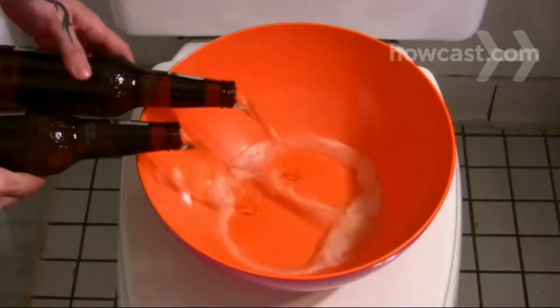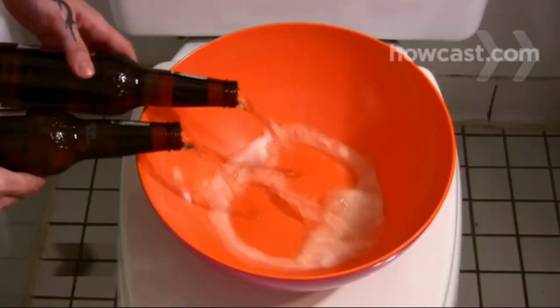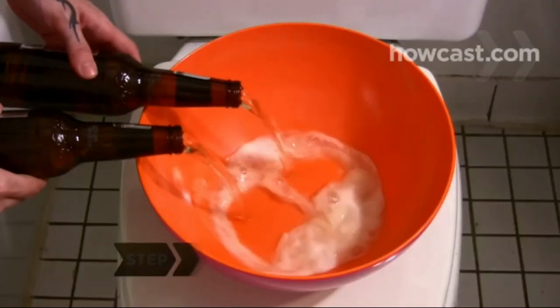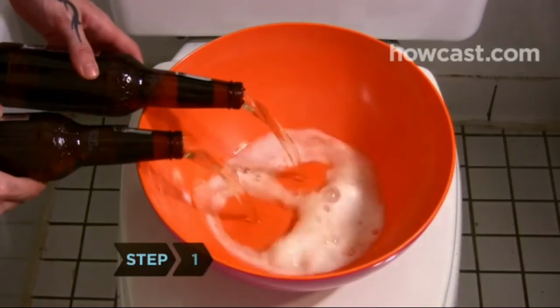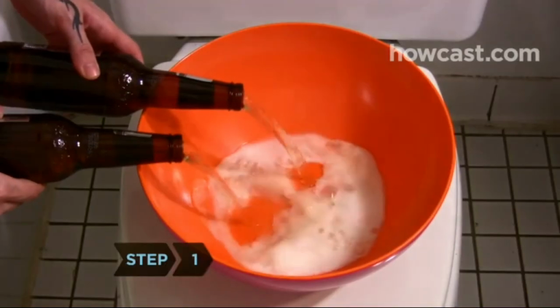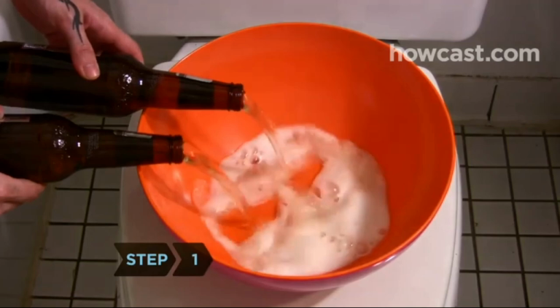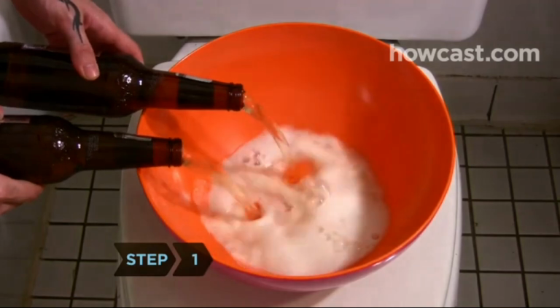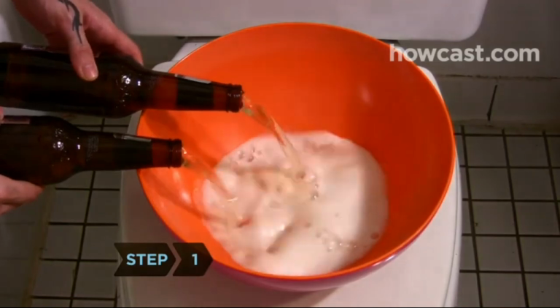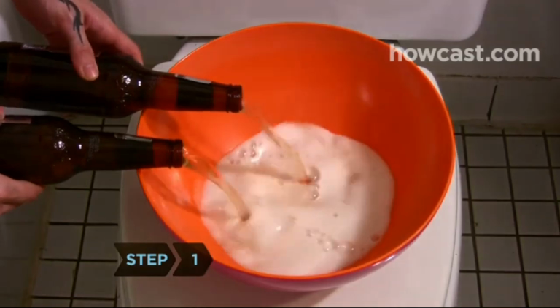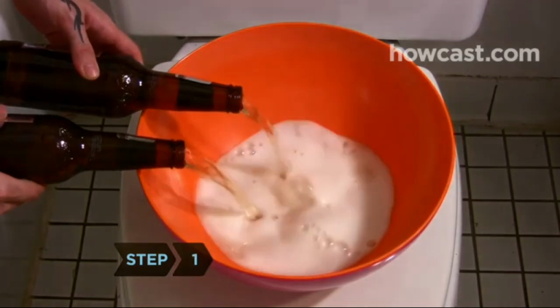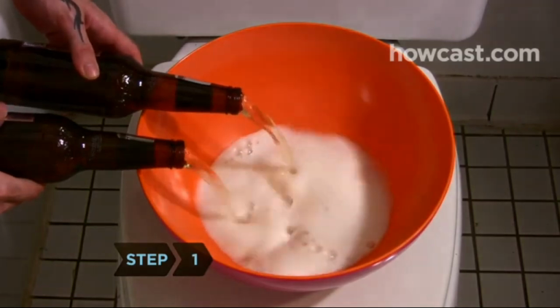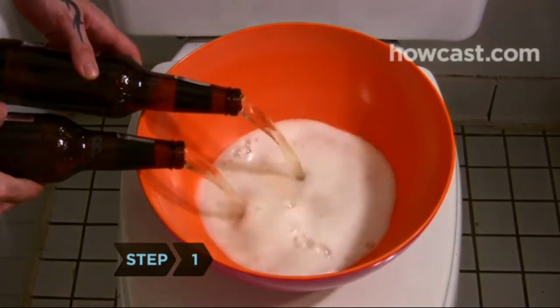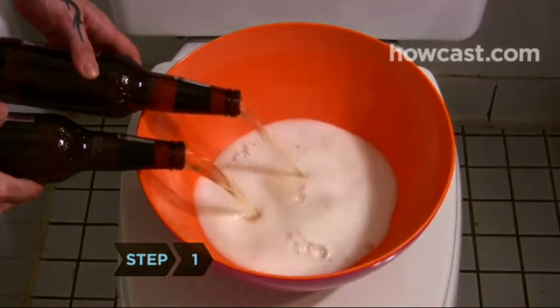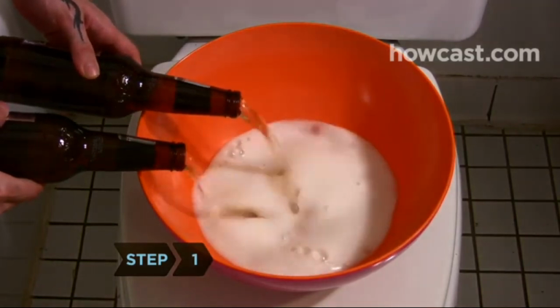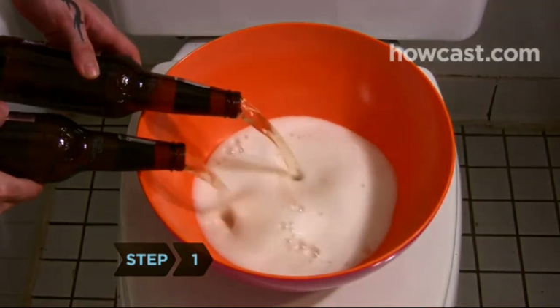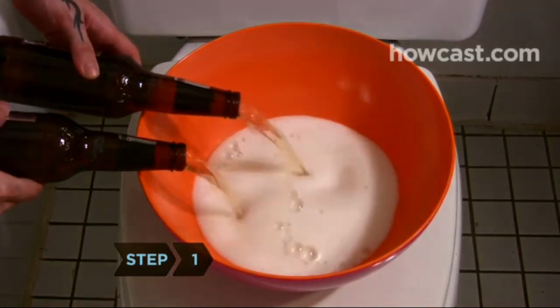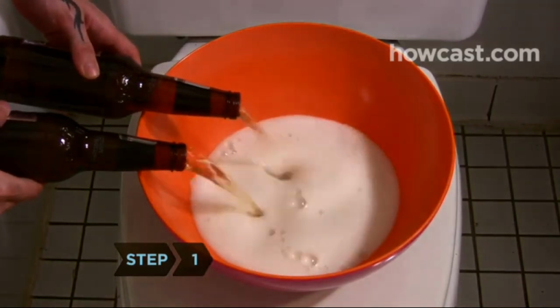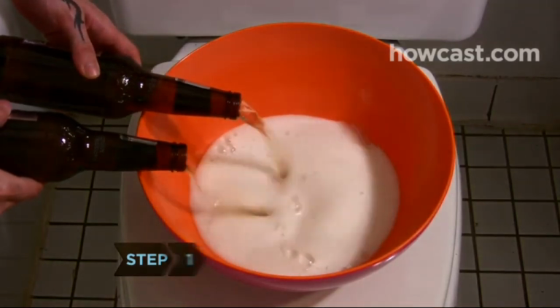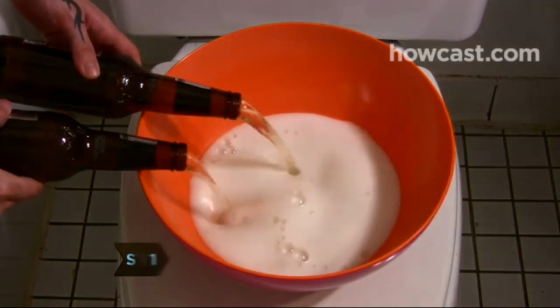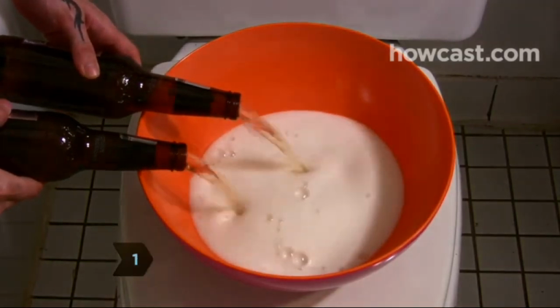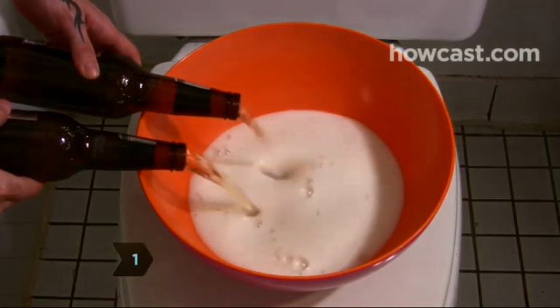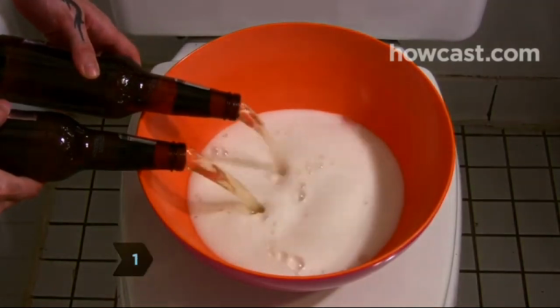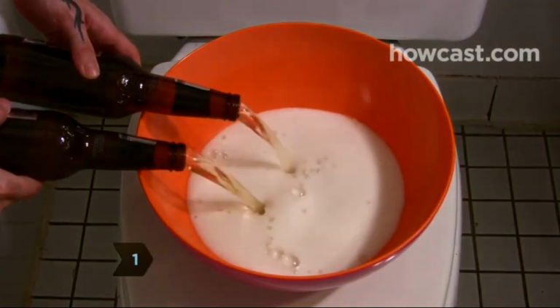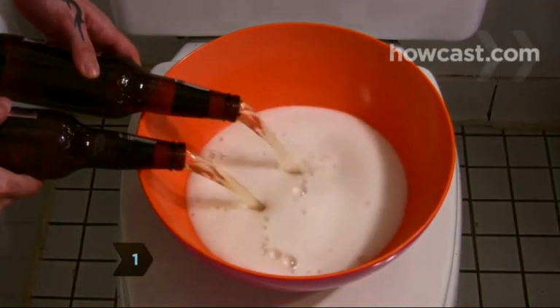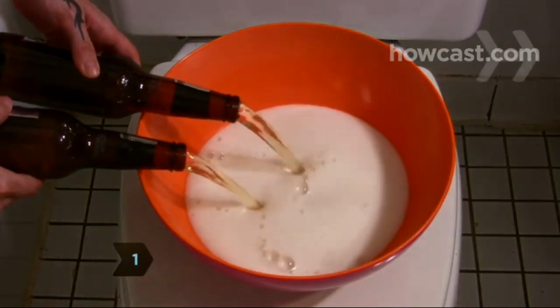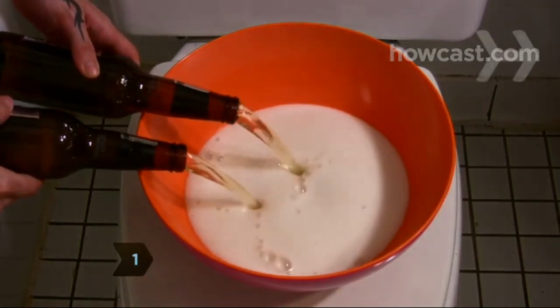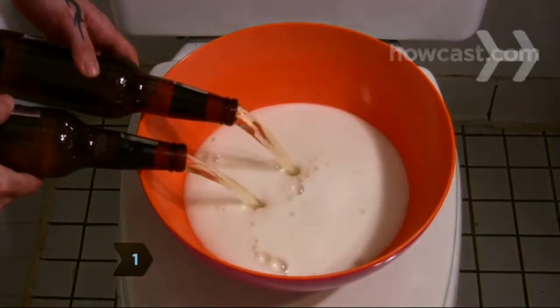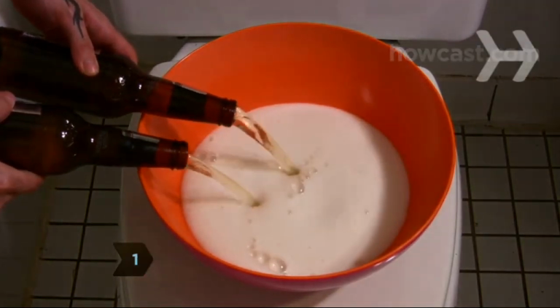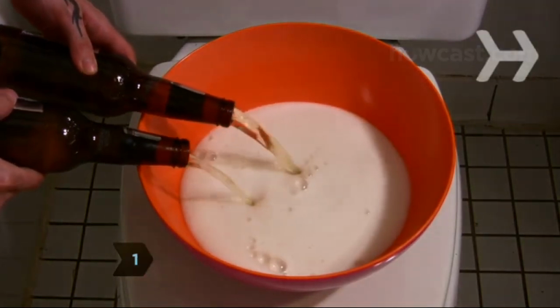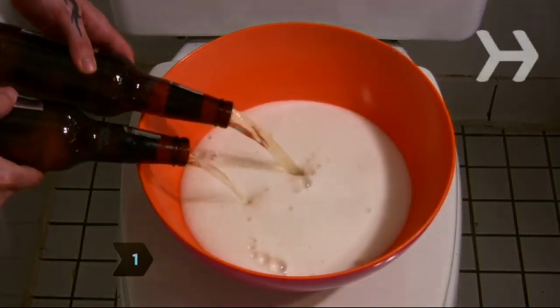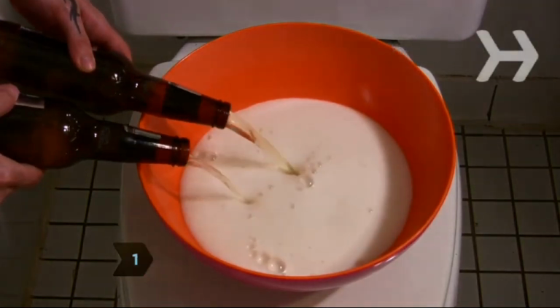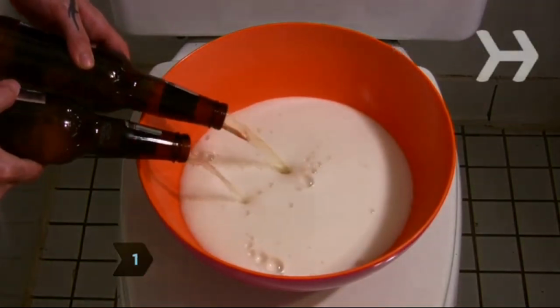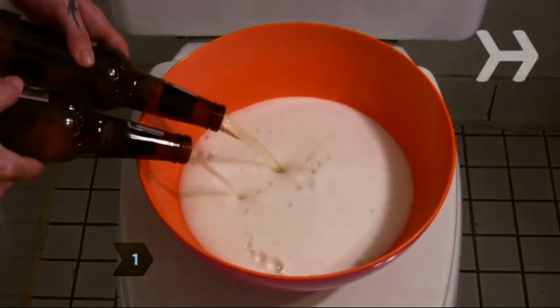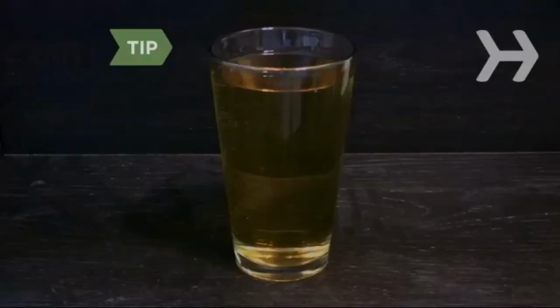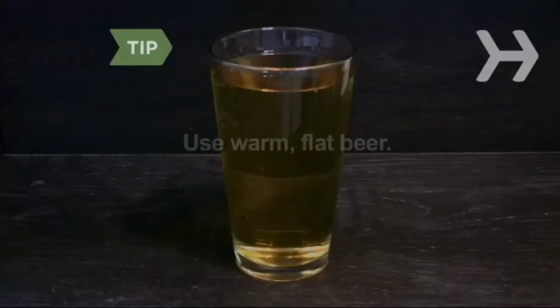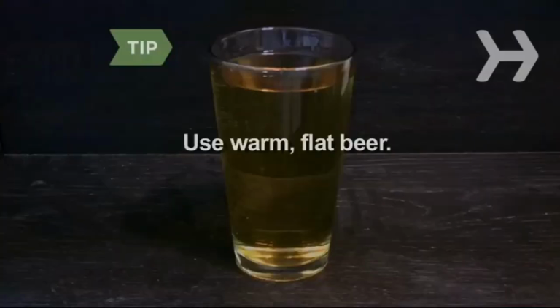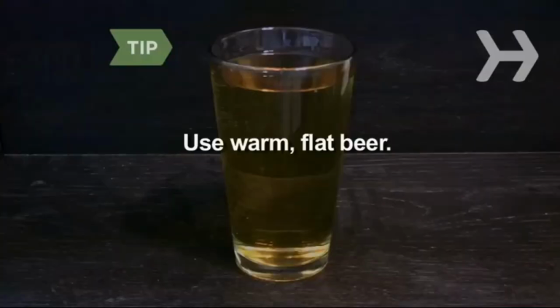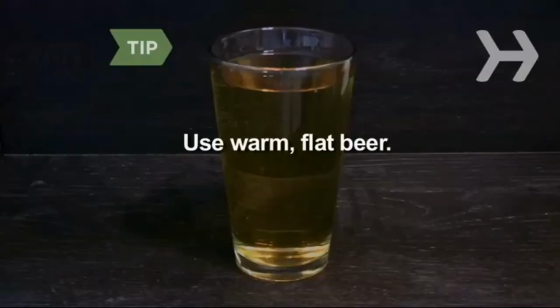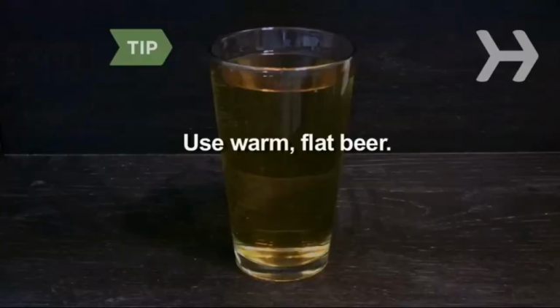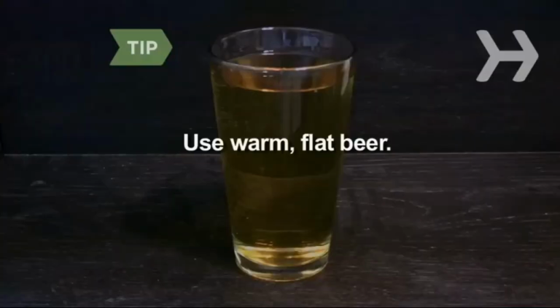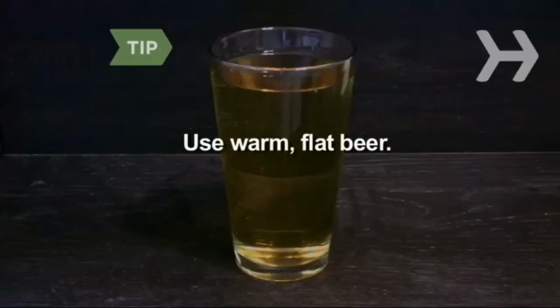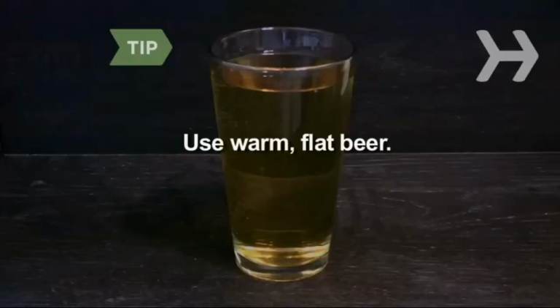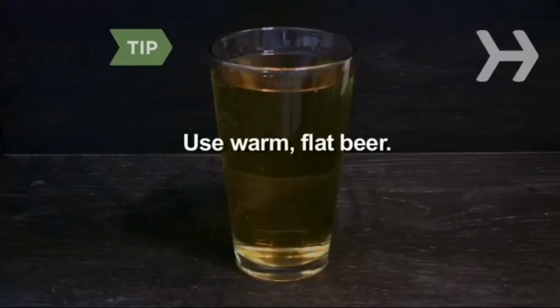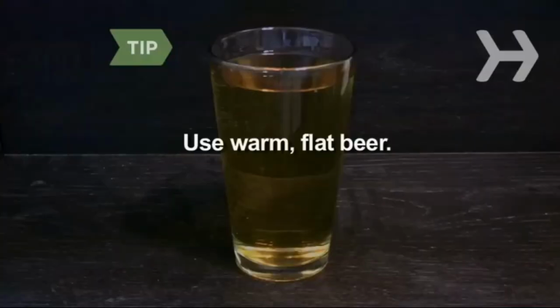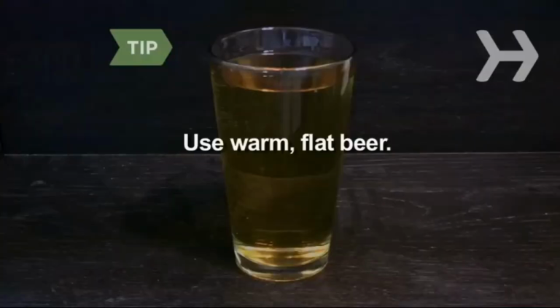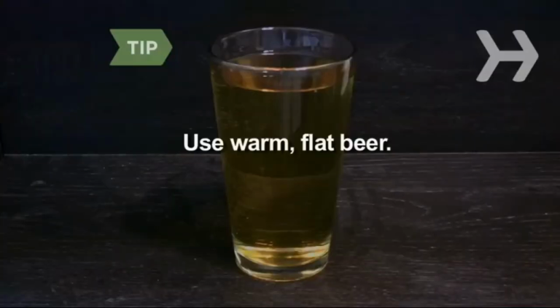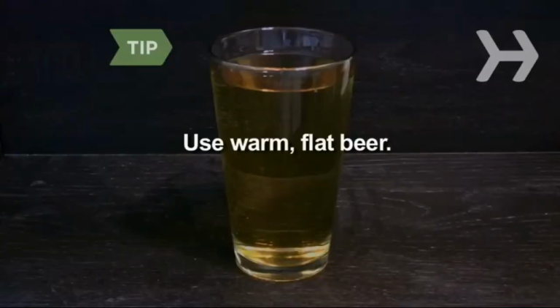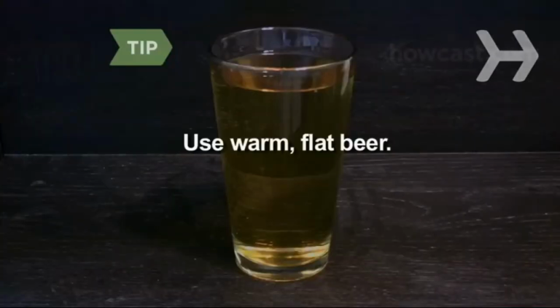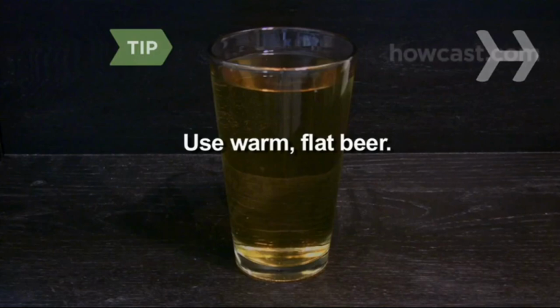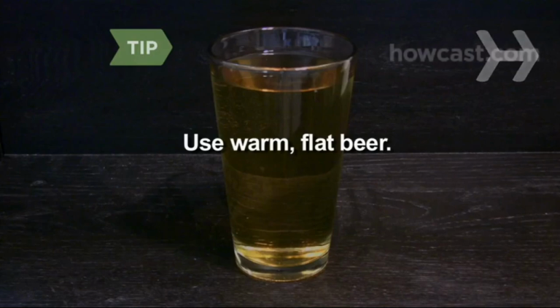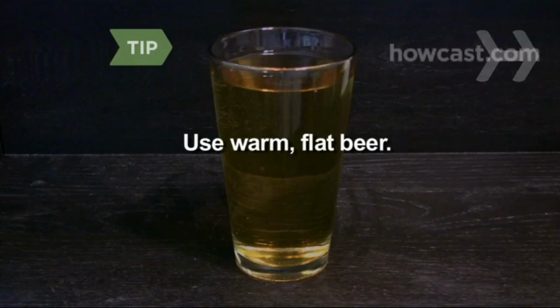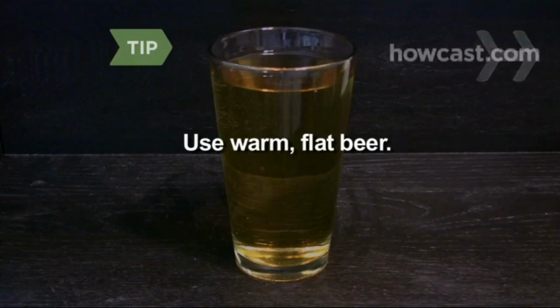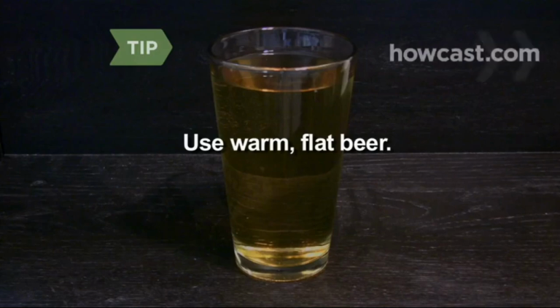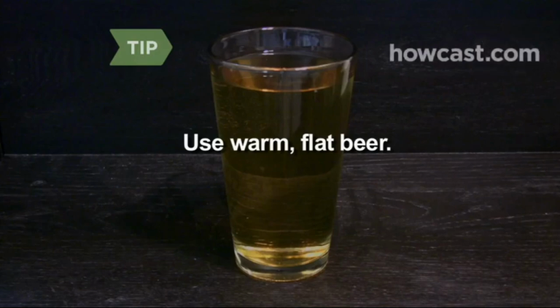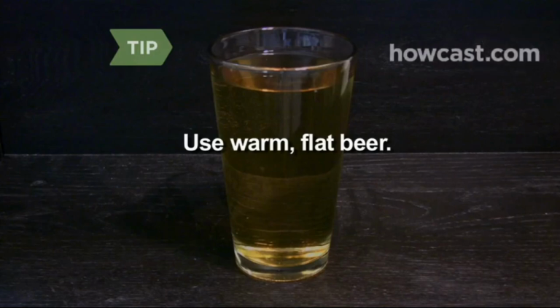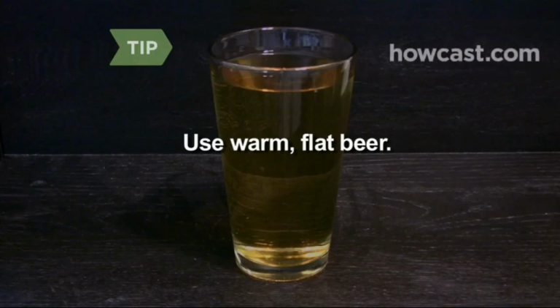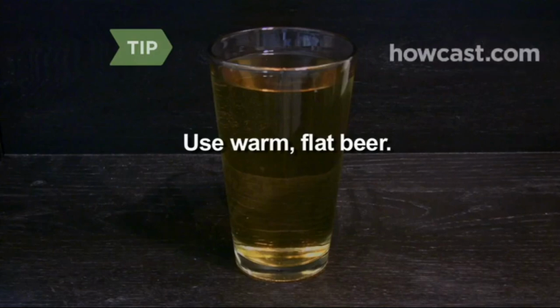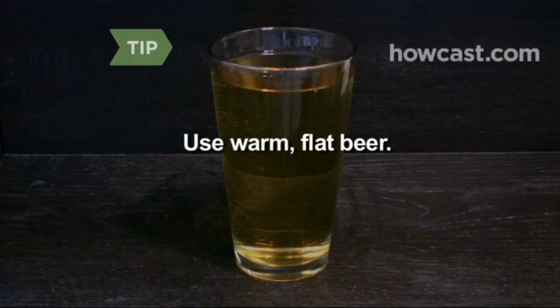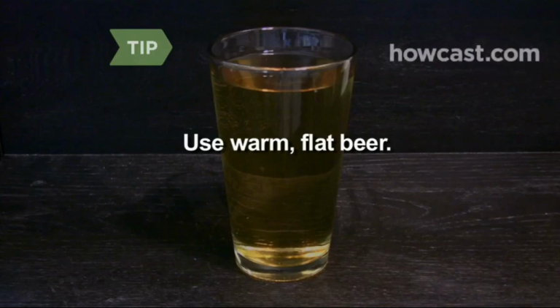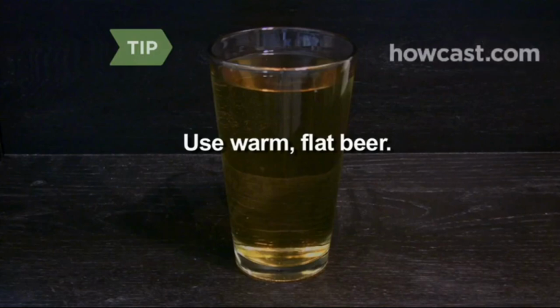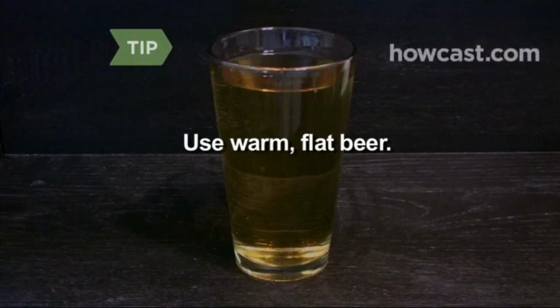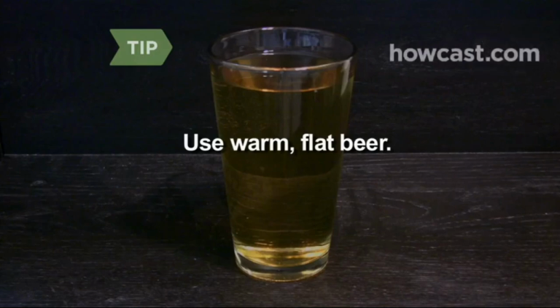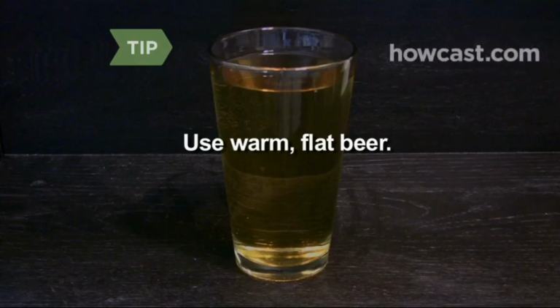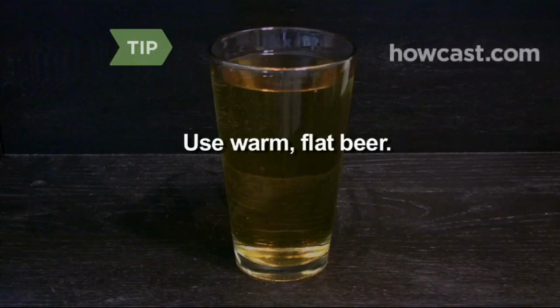Step 1. Pour beer into a bowl large enough to fit your head. Wait until it's flat and warm. Flat beer doesn't smell of alcohol.